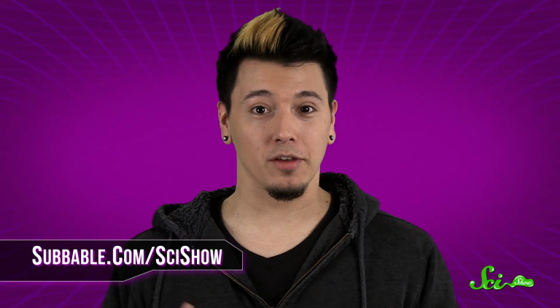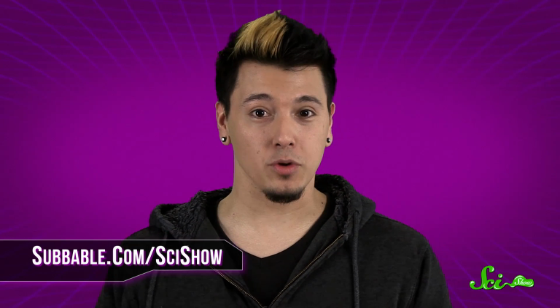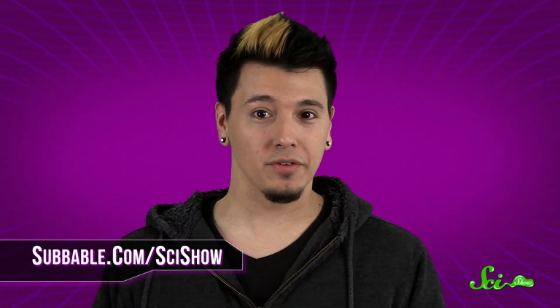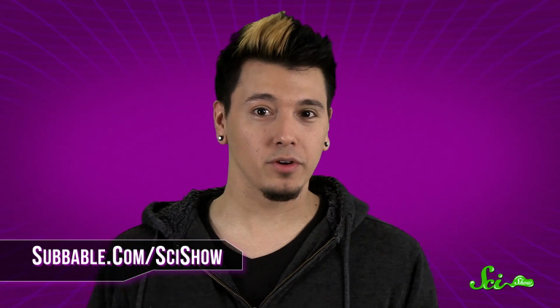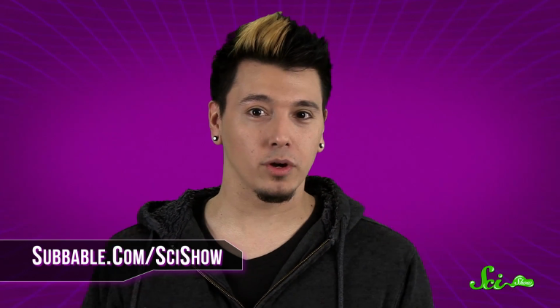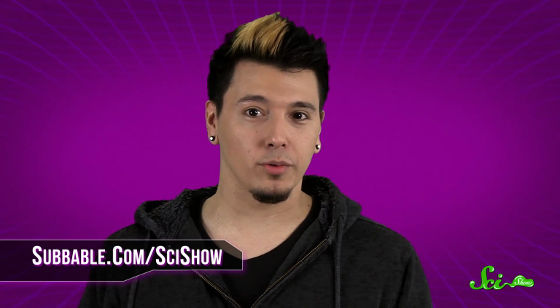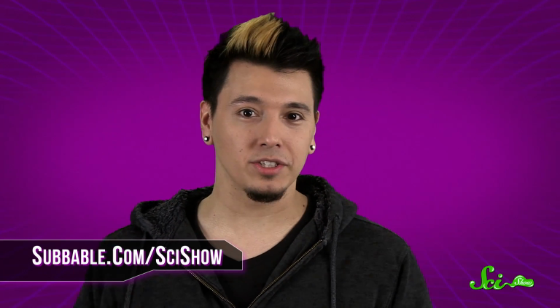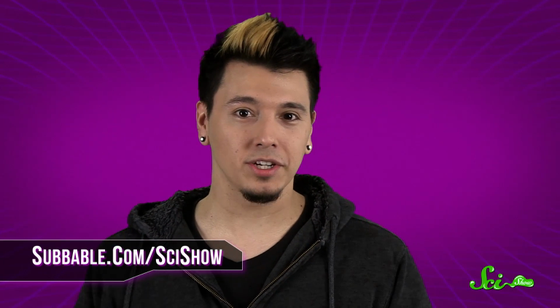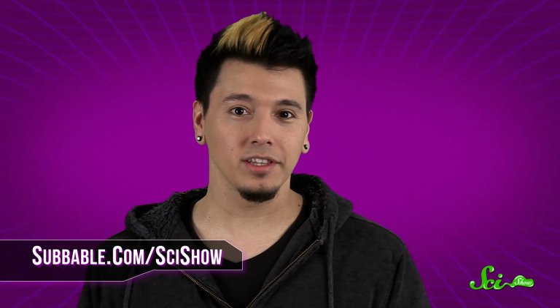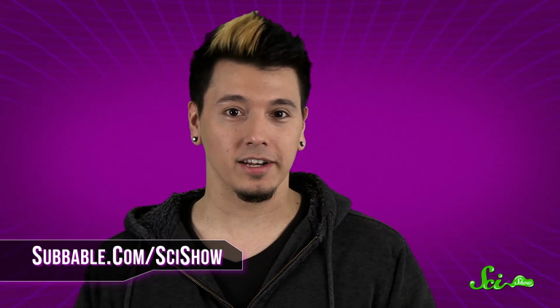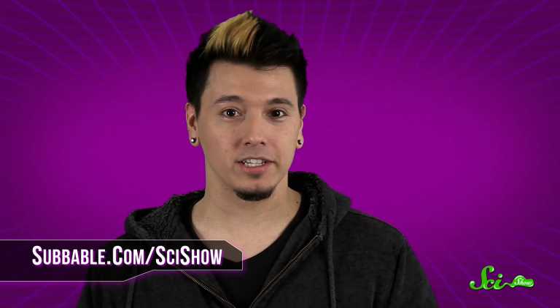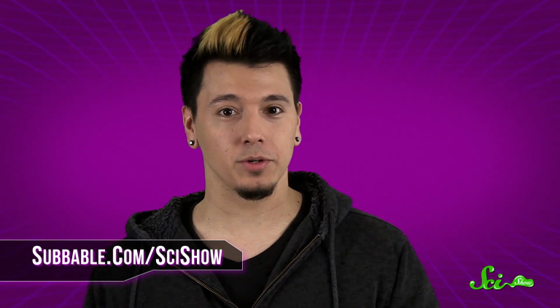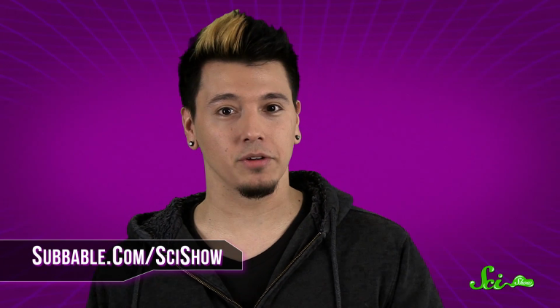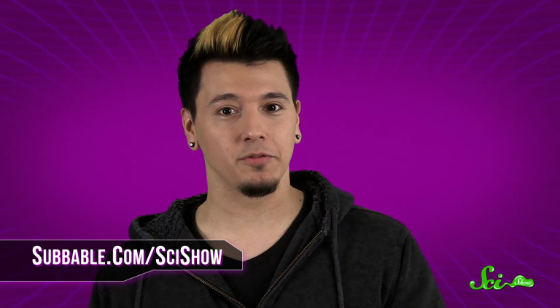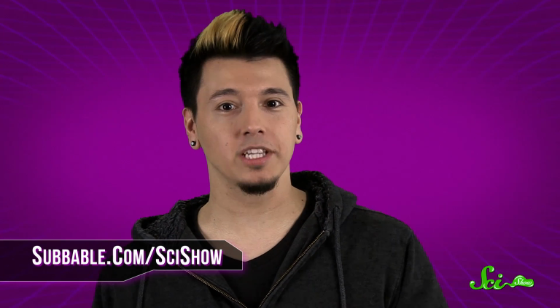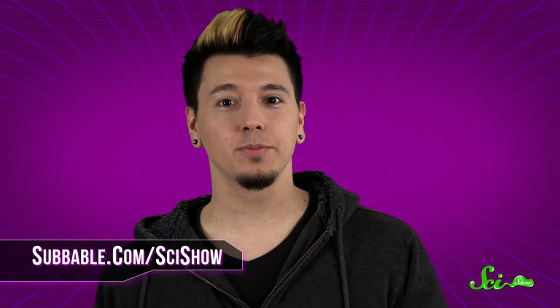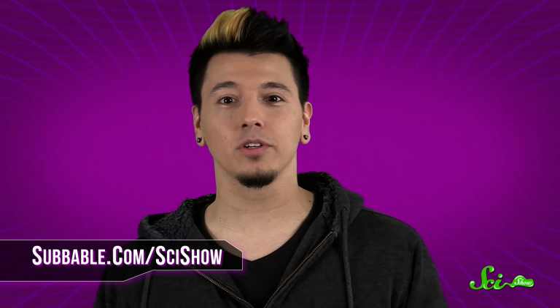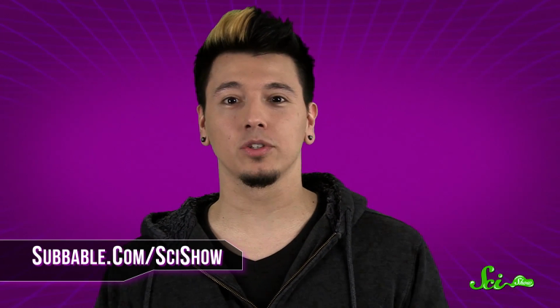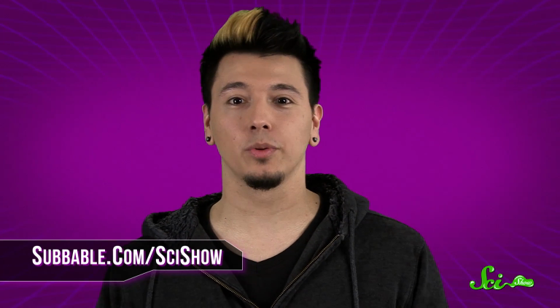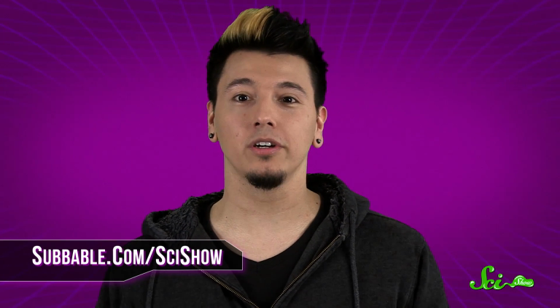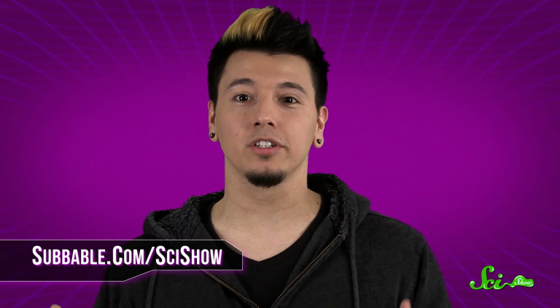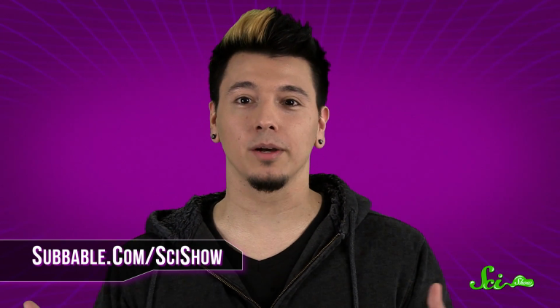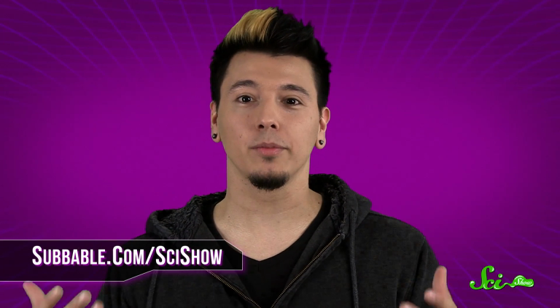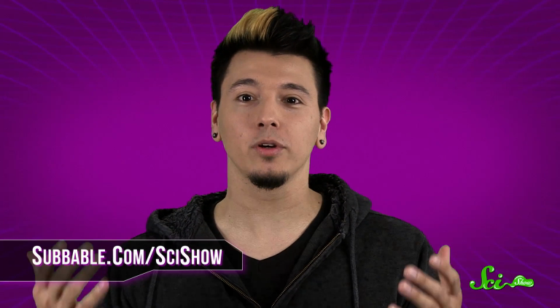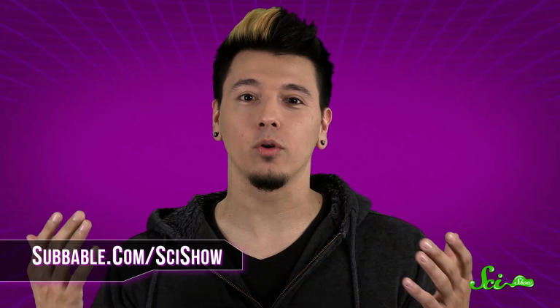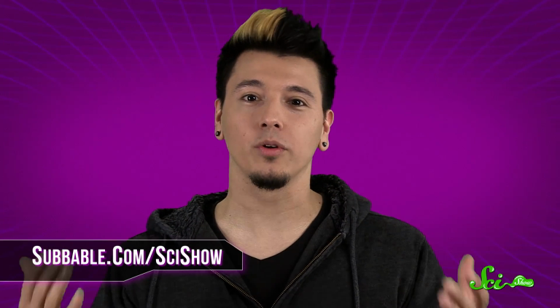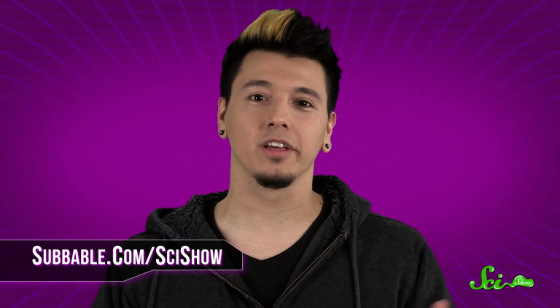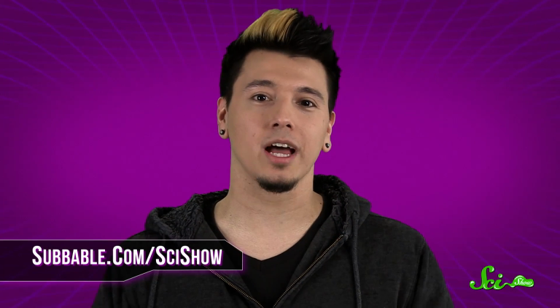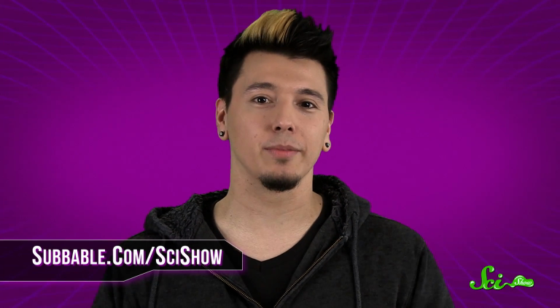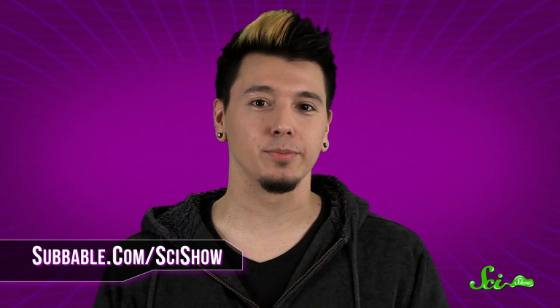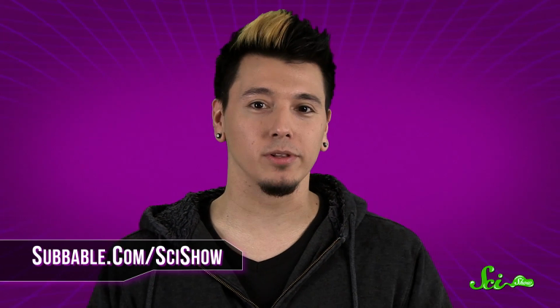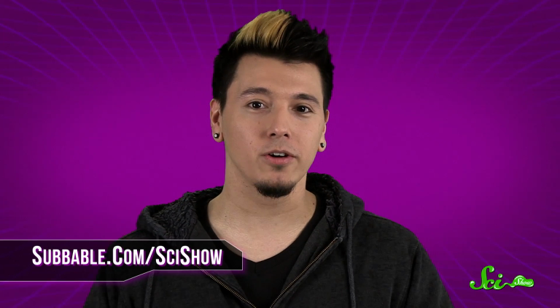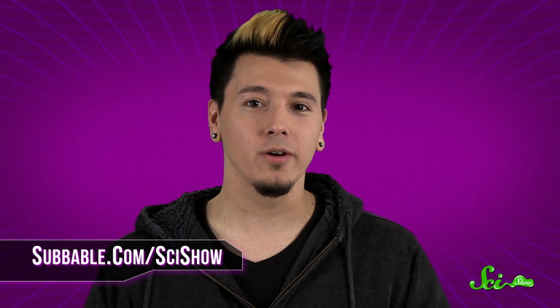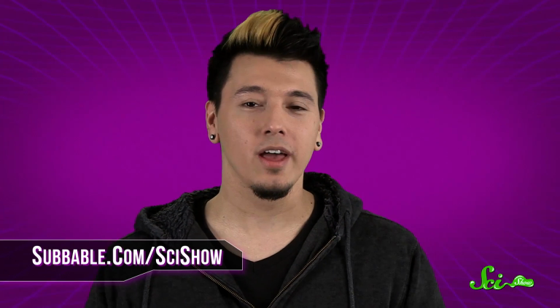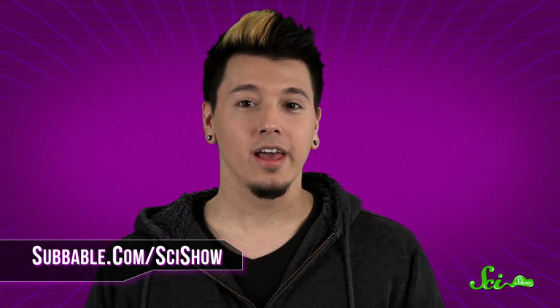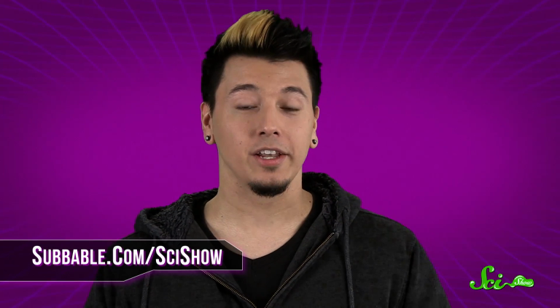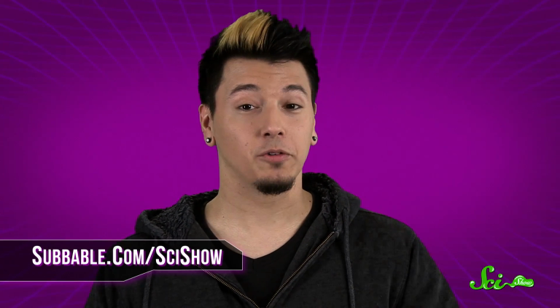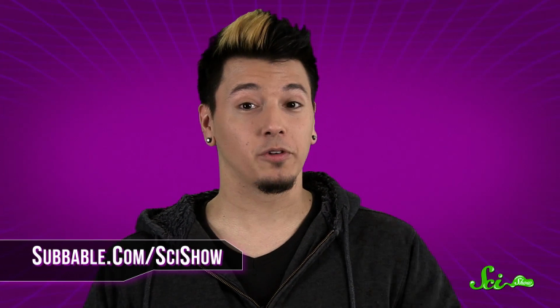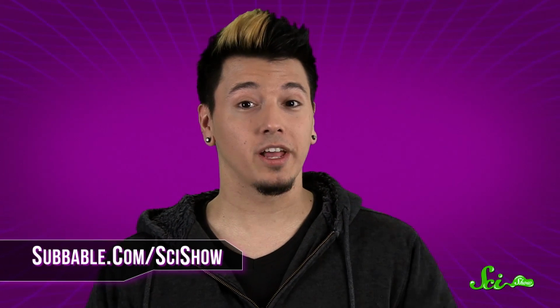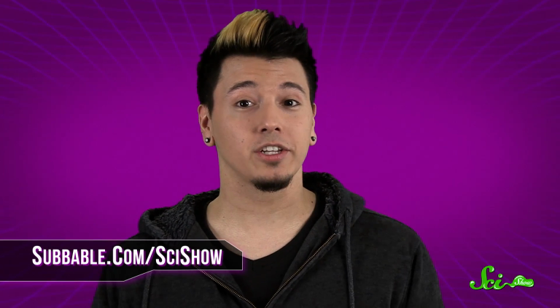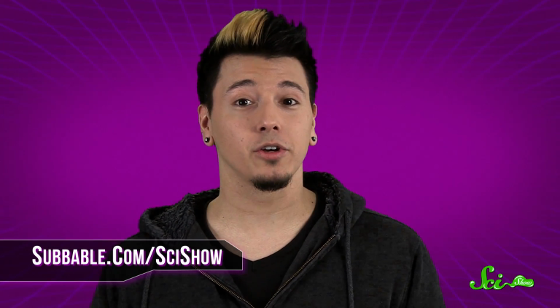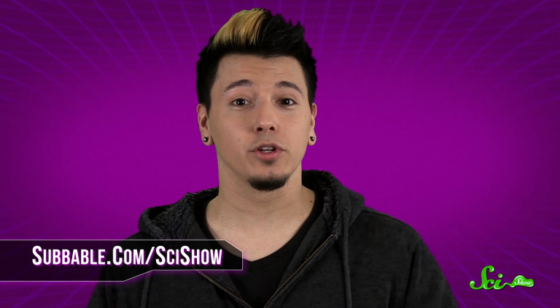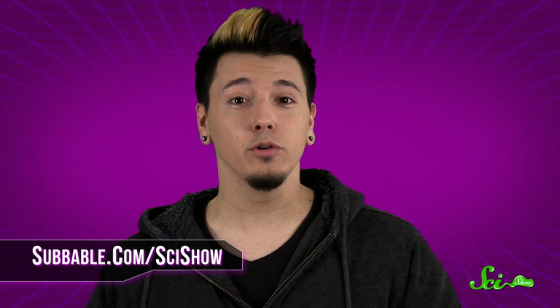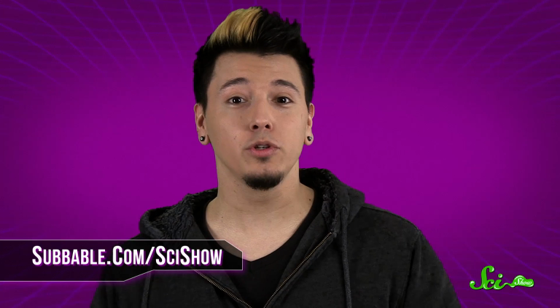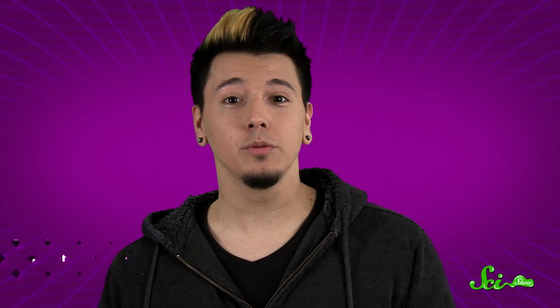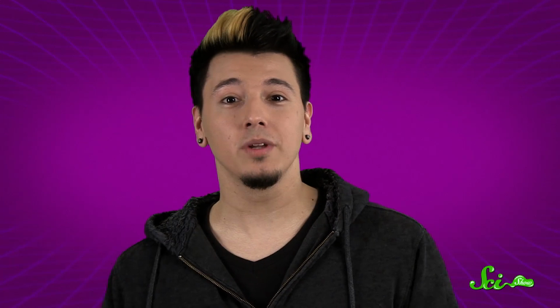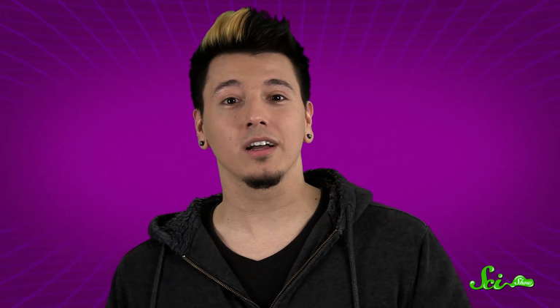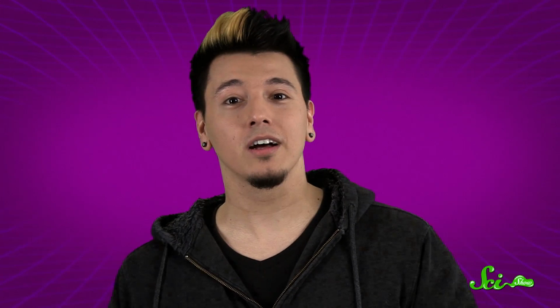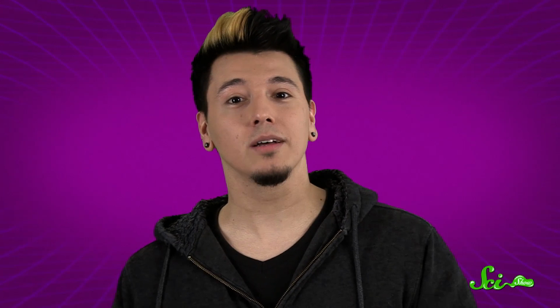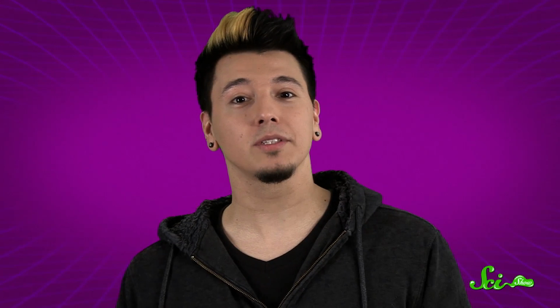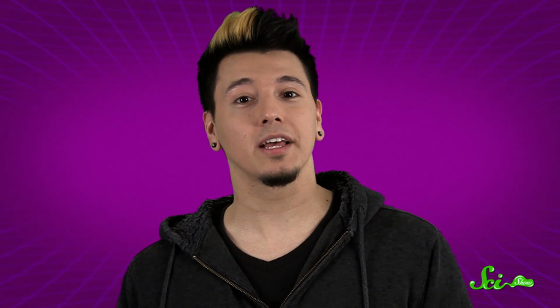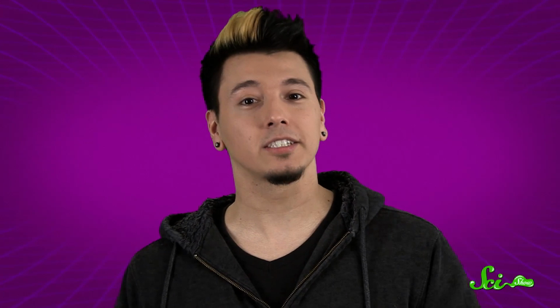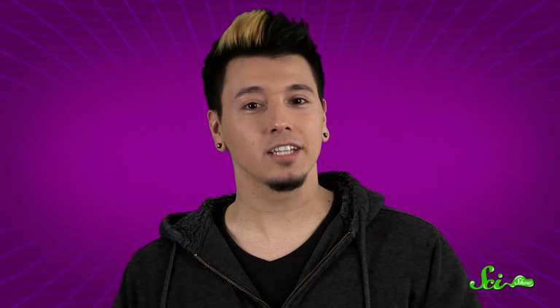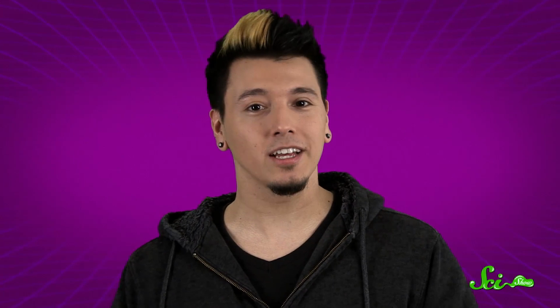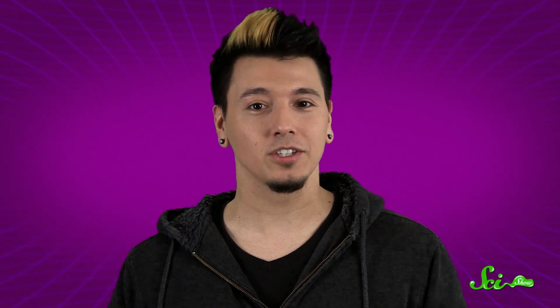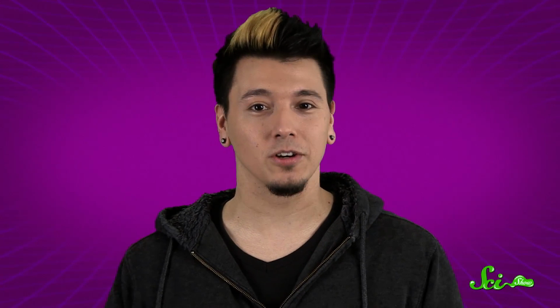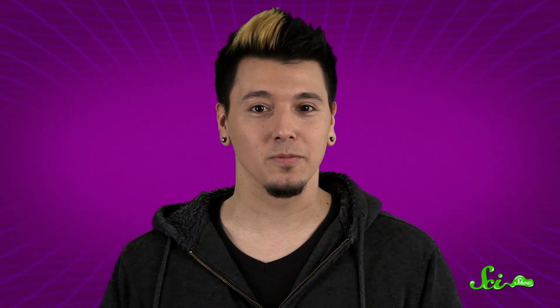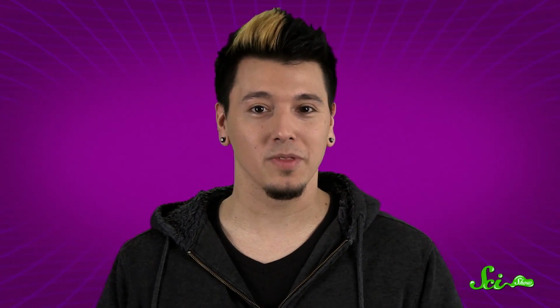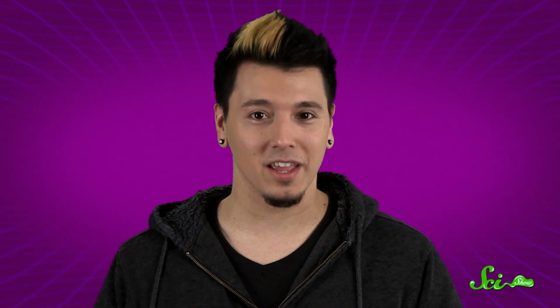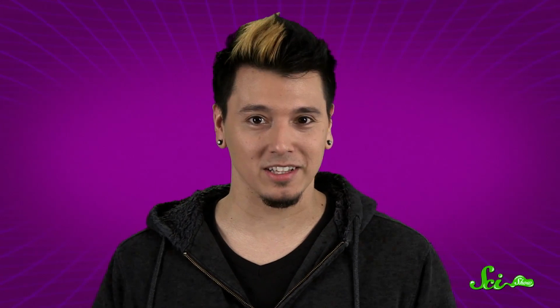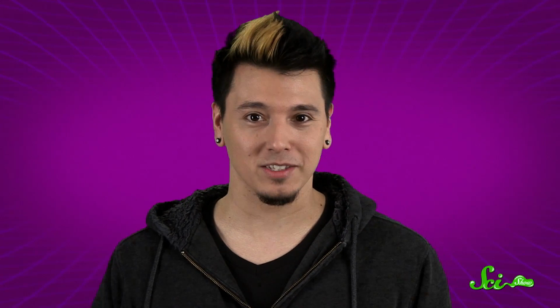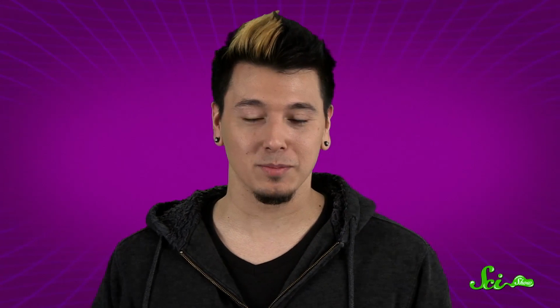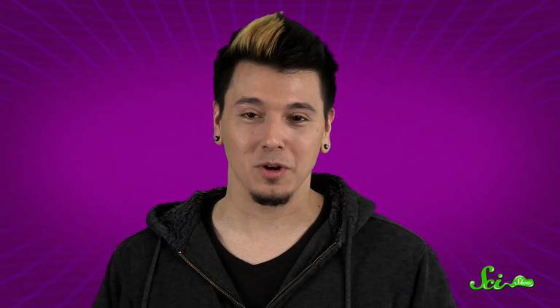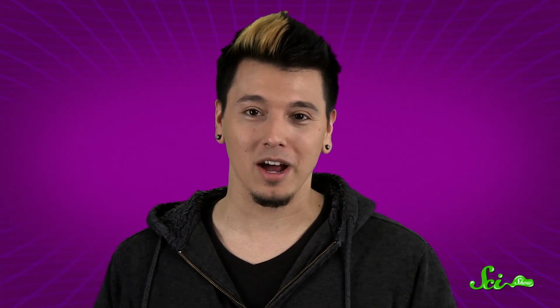If you have a quick question, let us know on Facebook, Twitter, Tumblr, or in the comments below. And don't forget to go to youtube.com/scishow and subscribe.